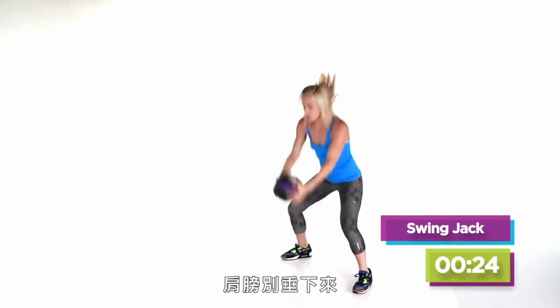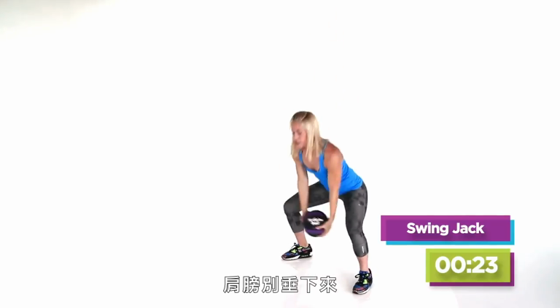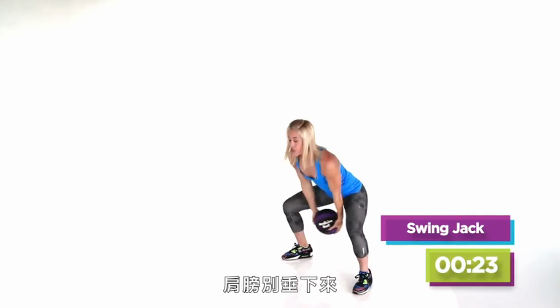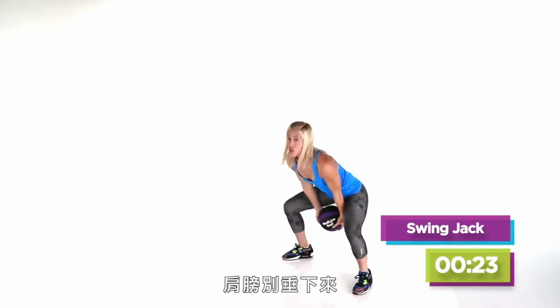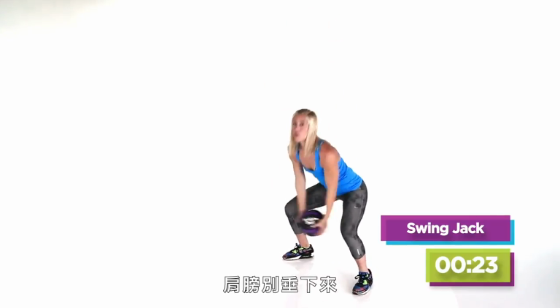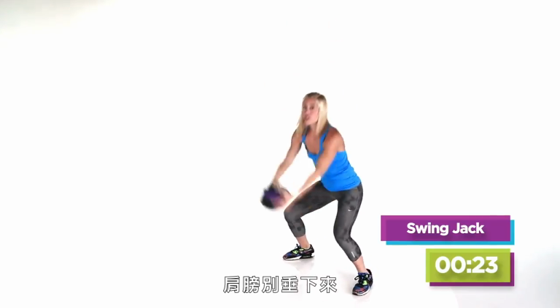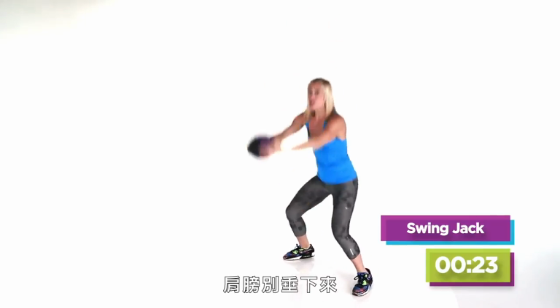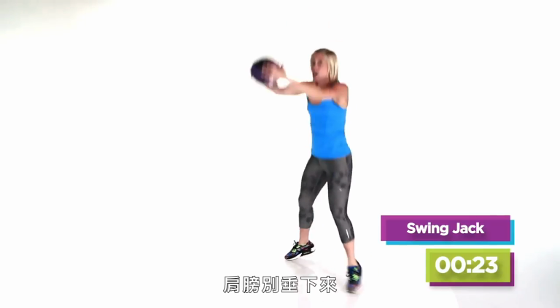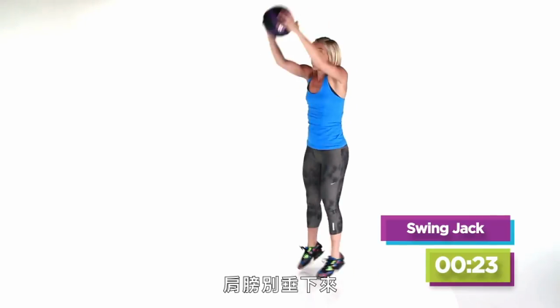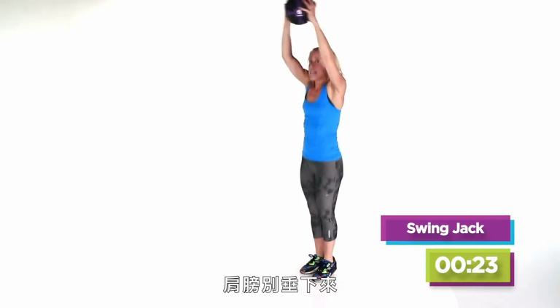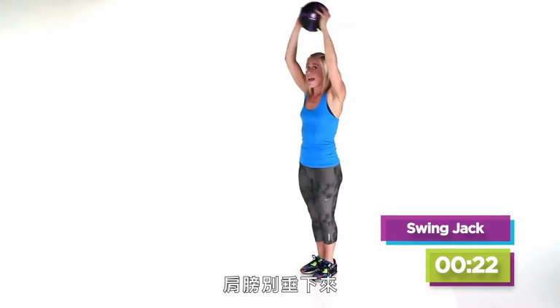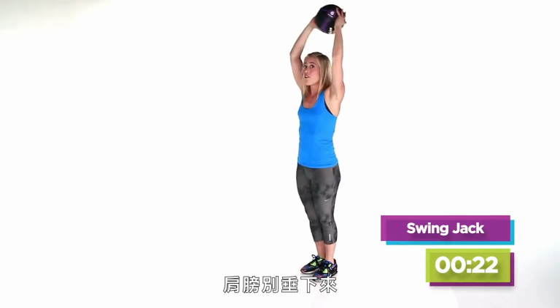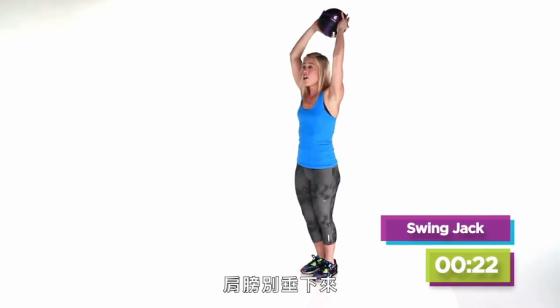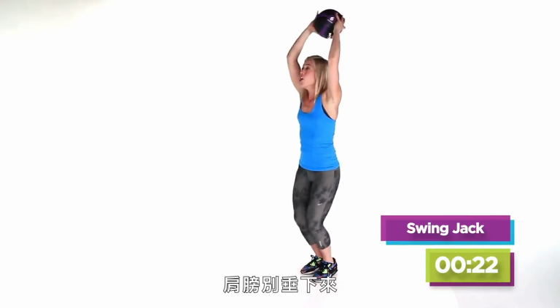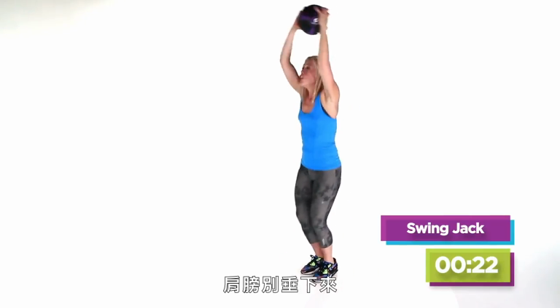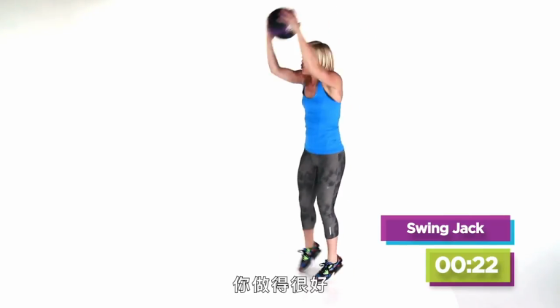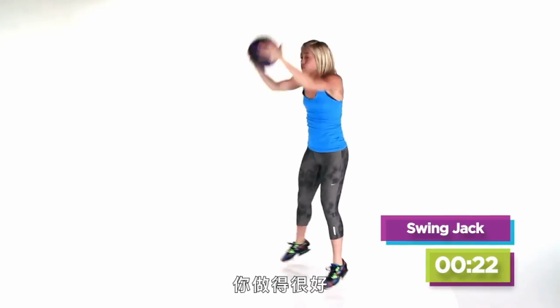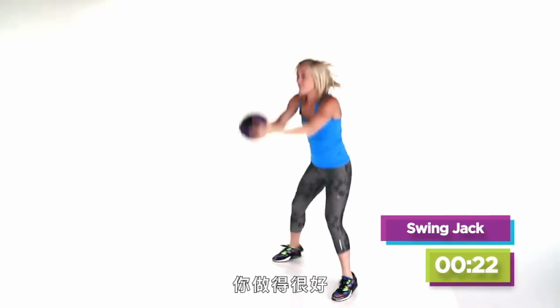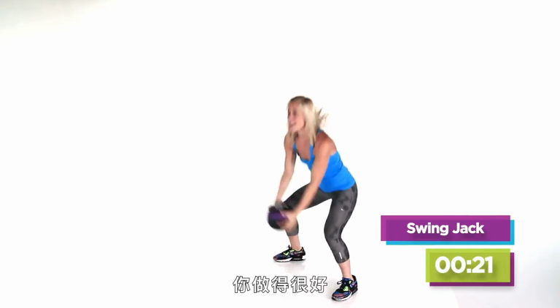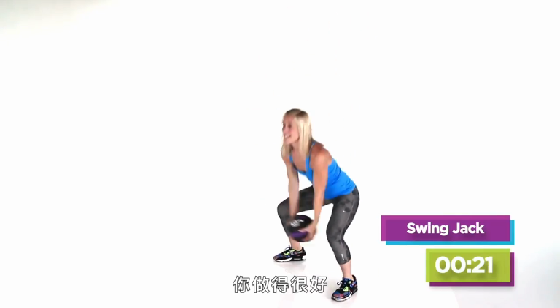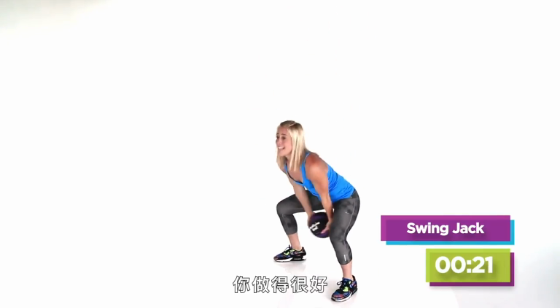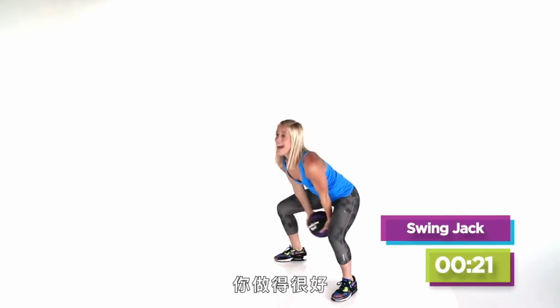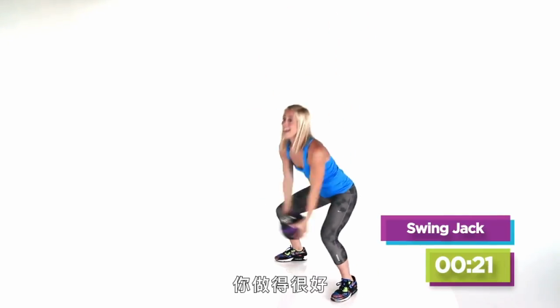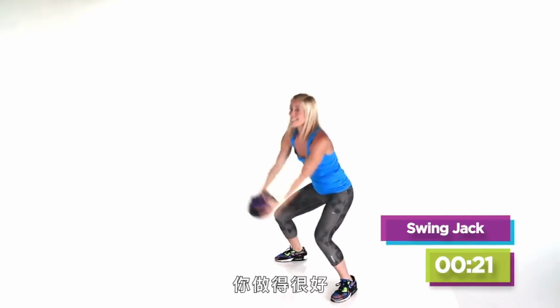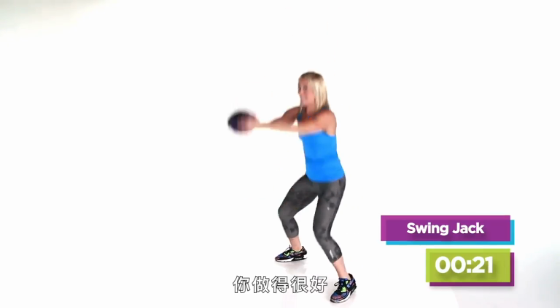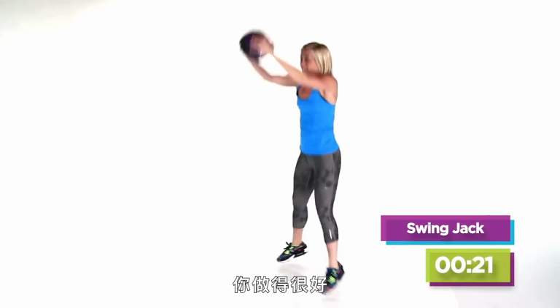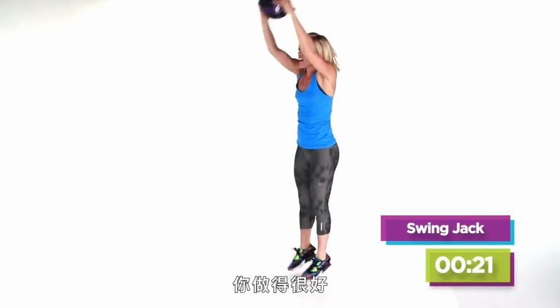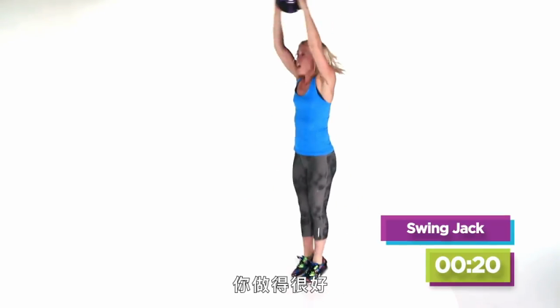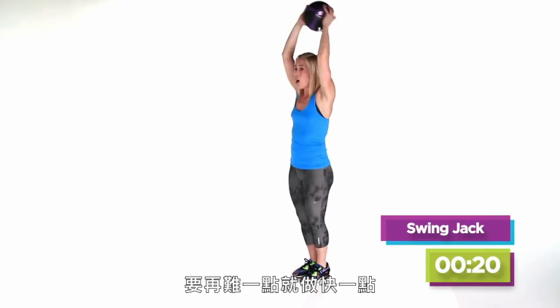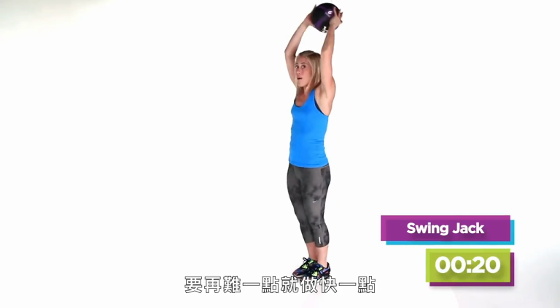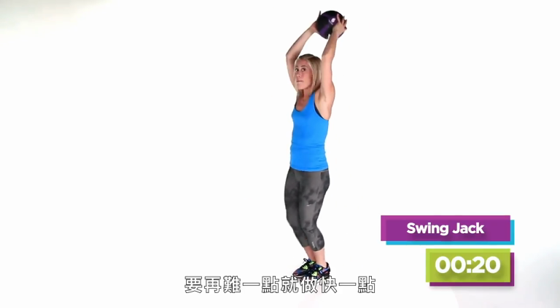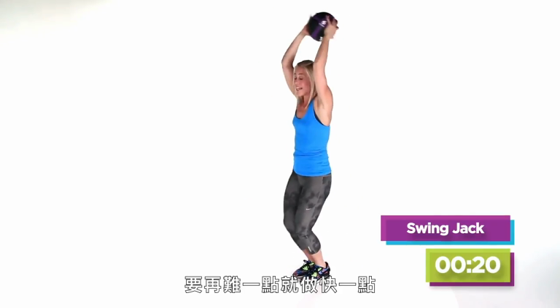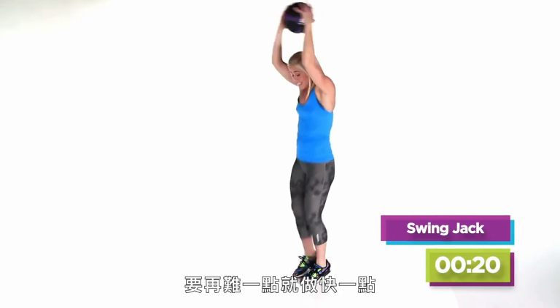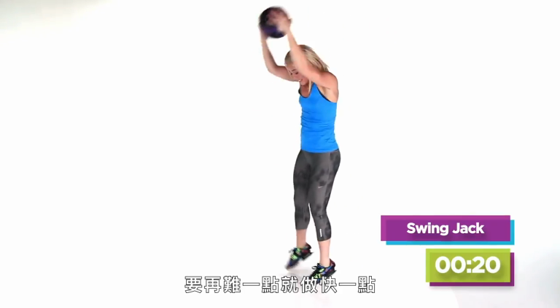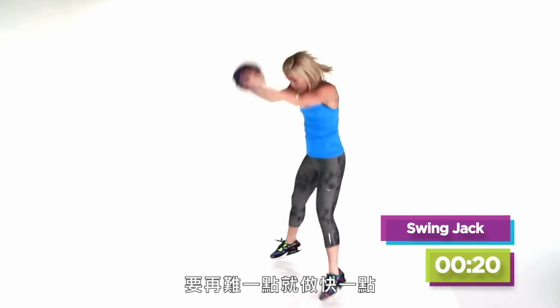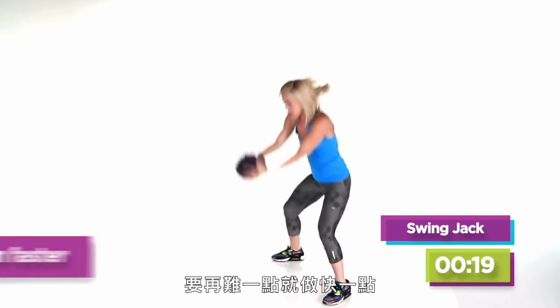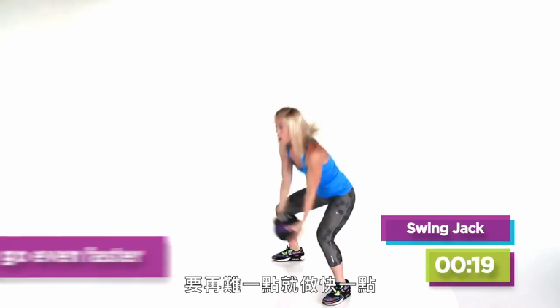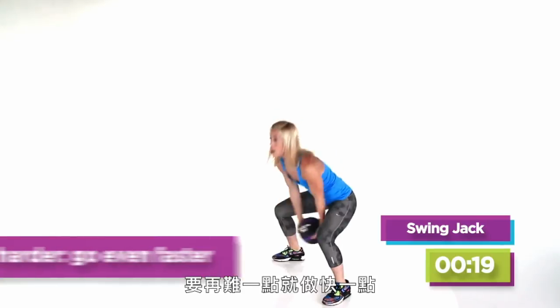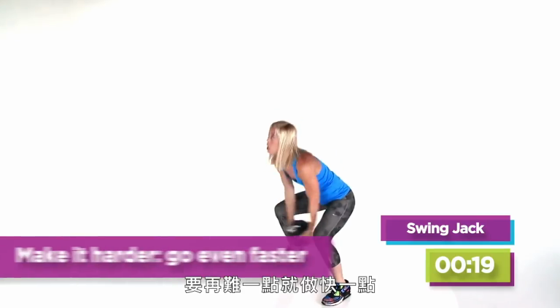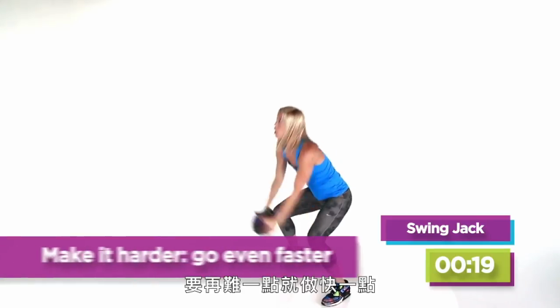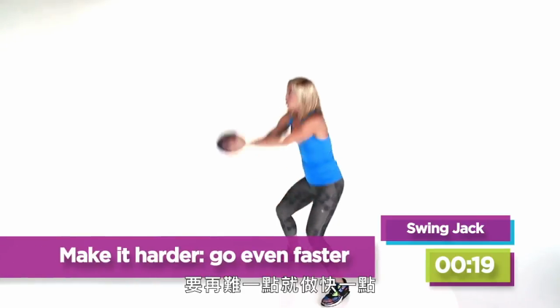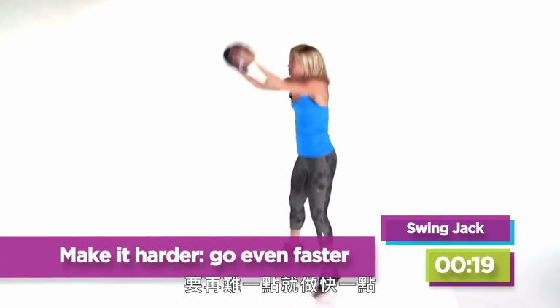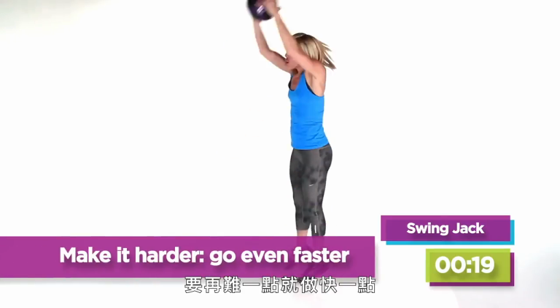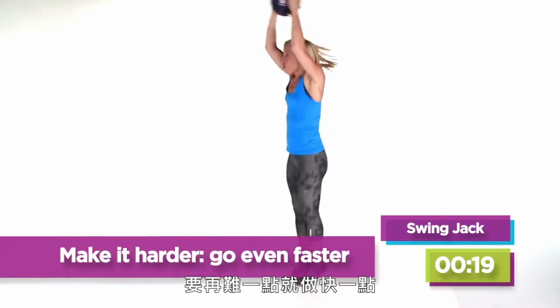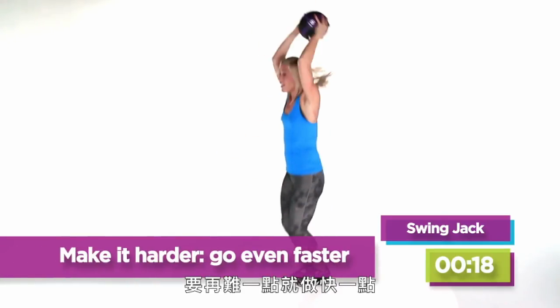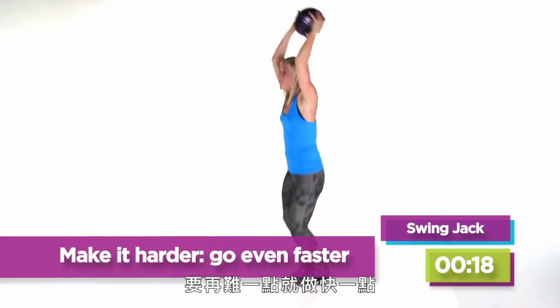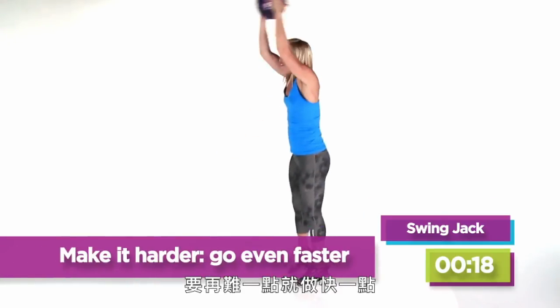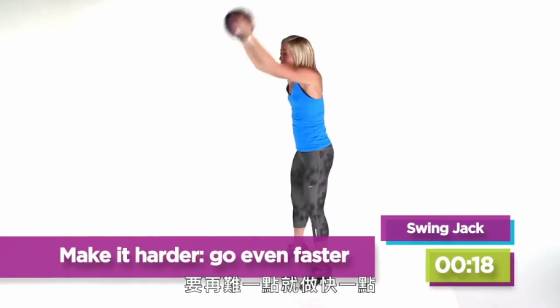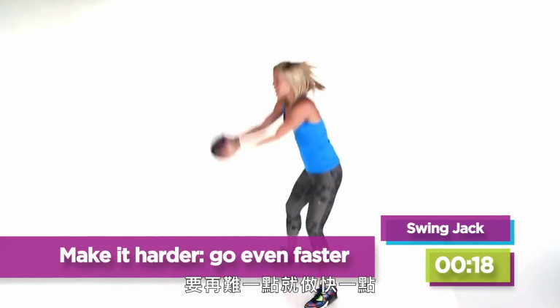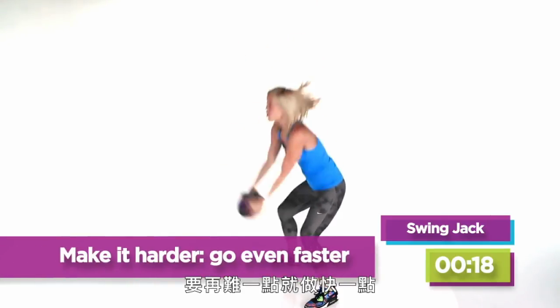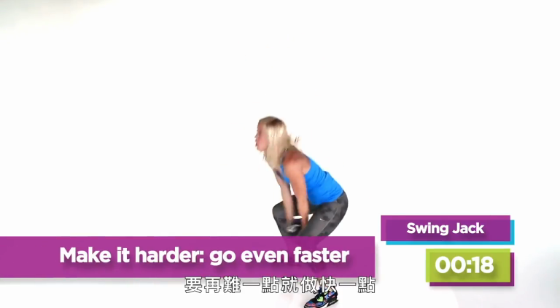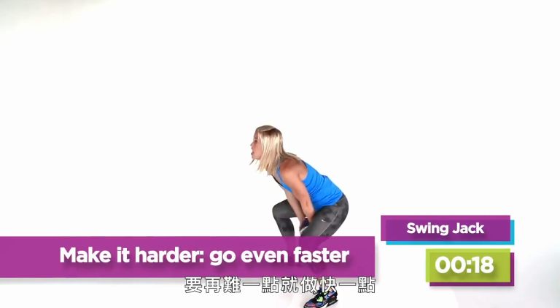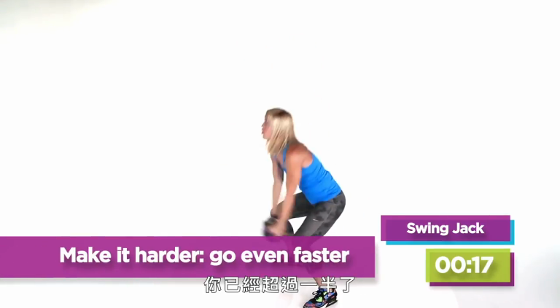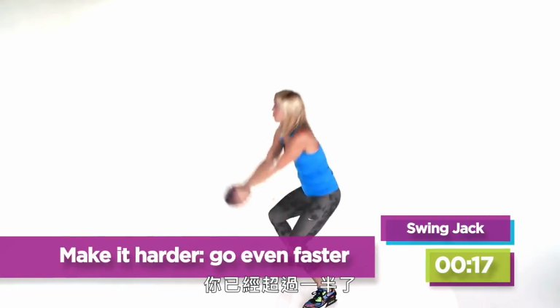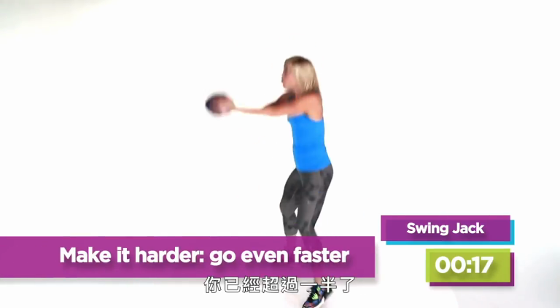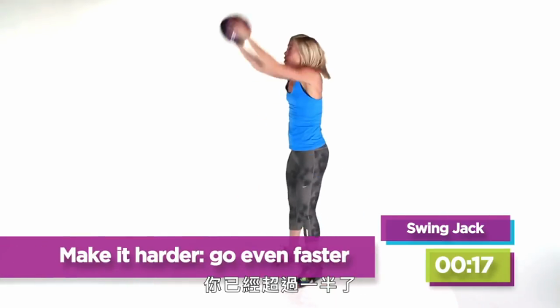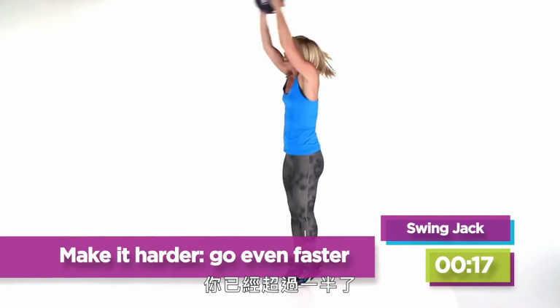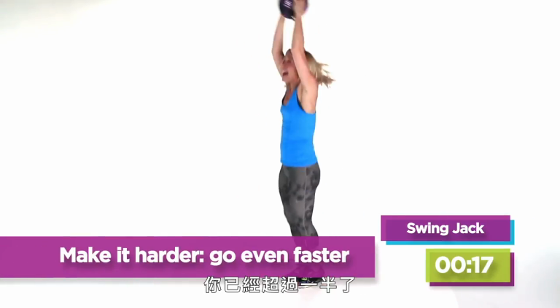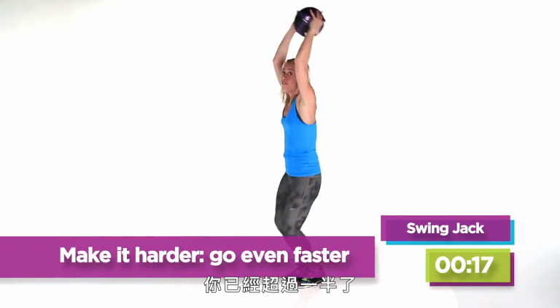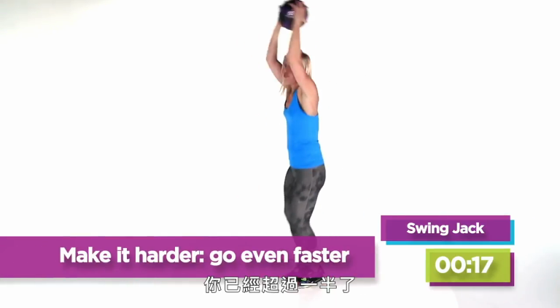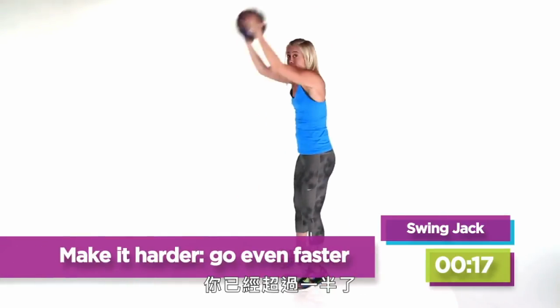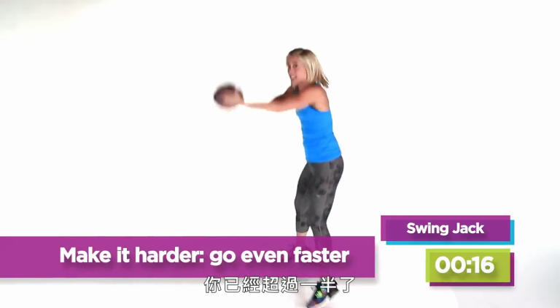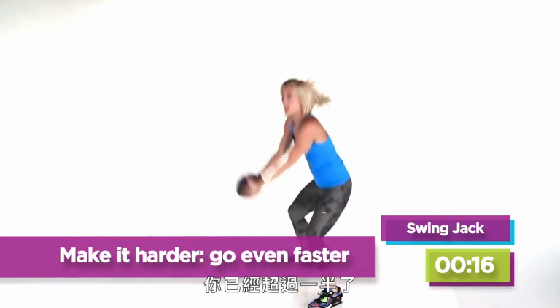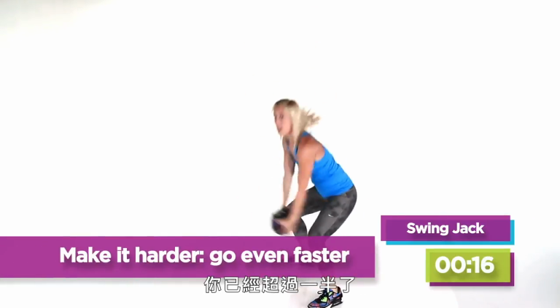Don't let your shoulders drop down. You're doing fantastic. Make it a little bit harder — you're going to go even faster. You're more than halfway done.